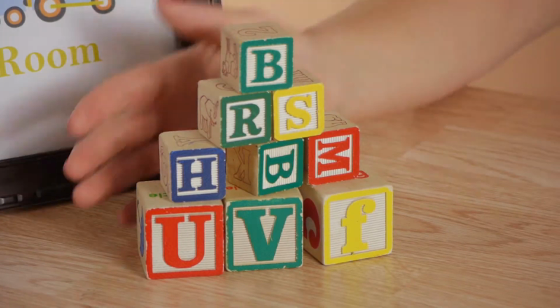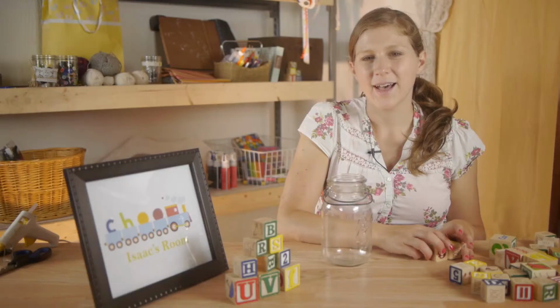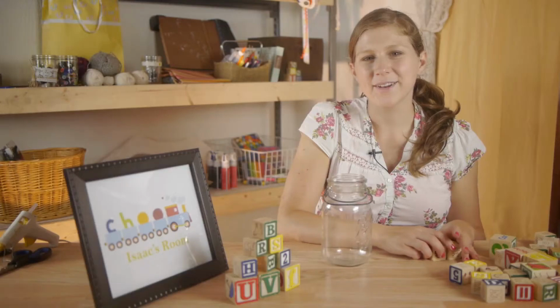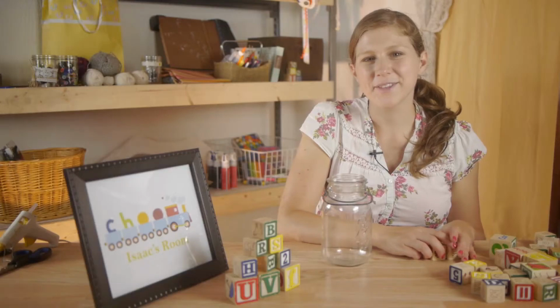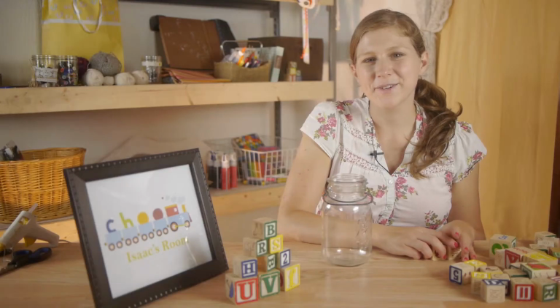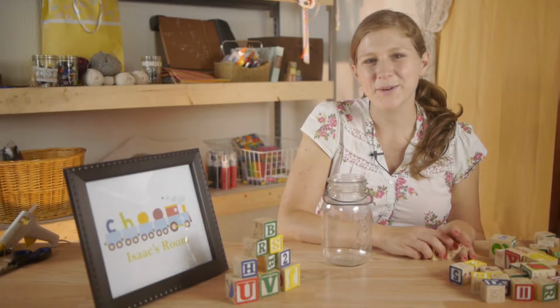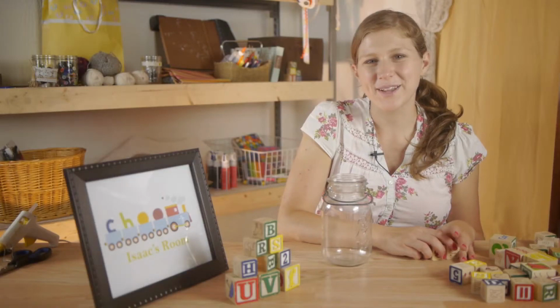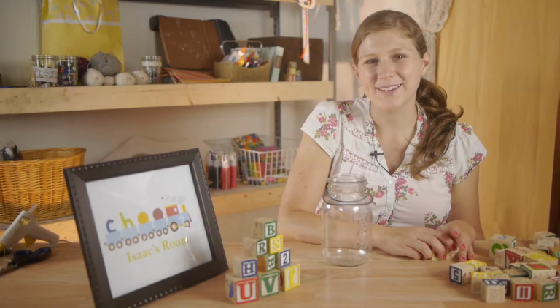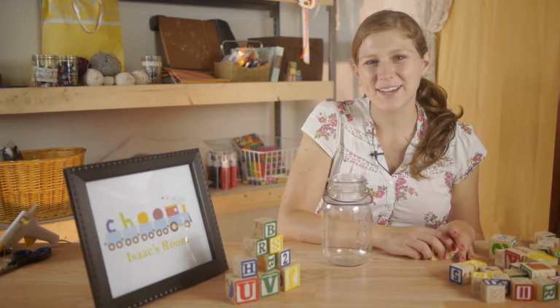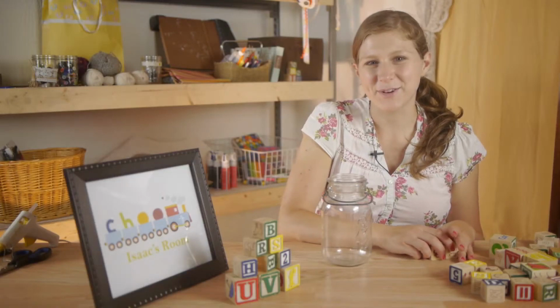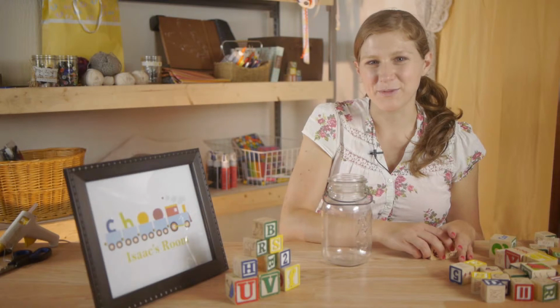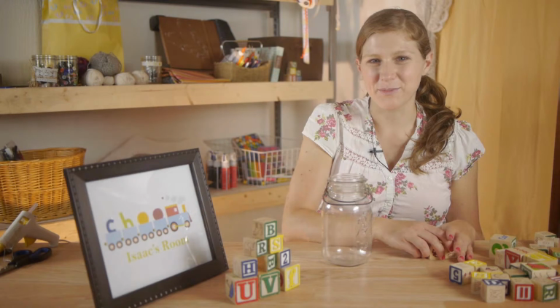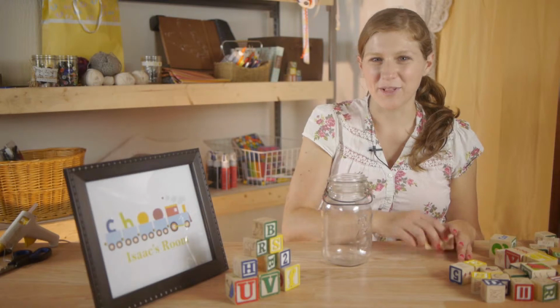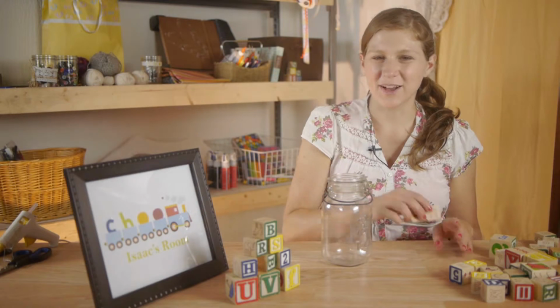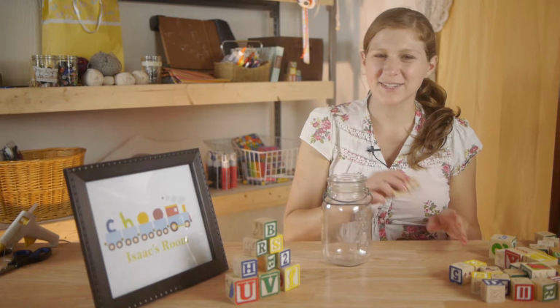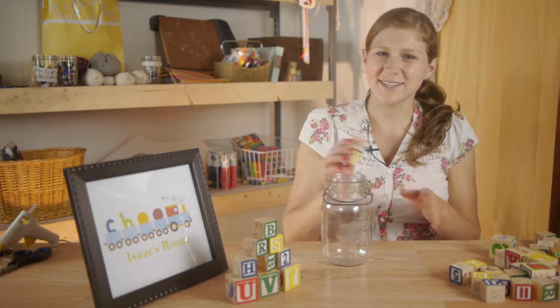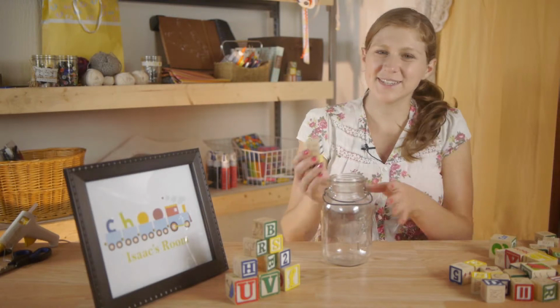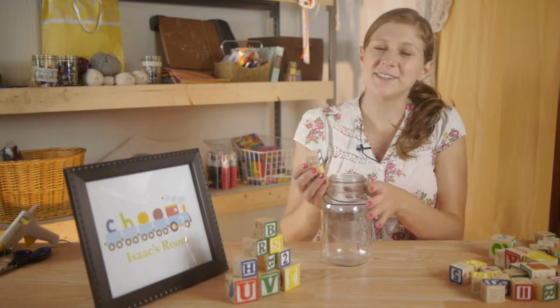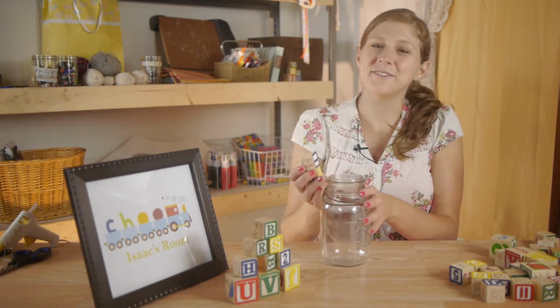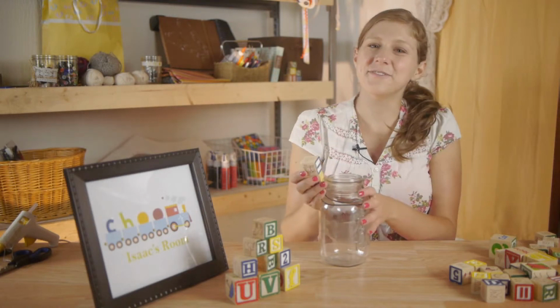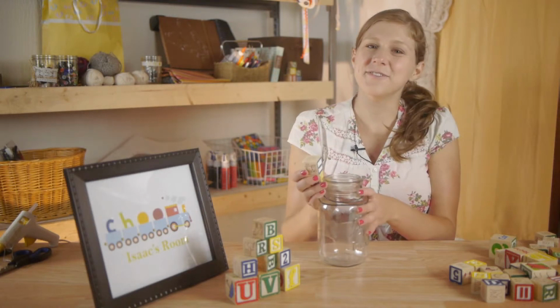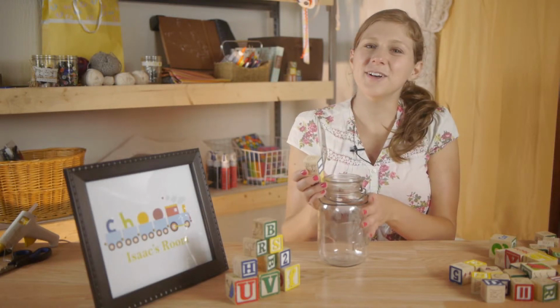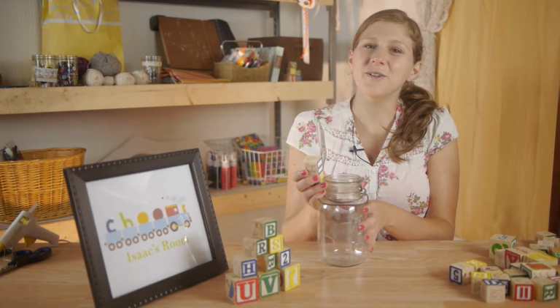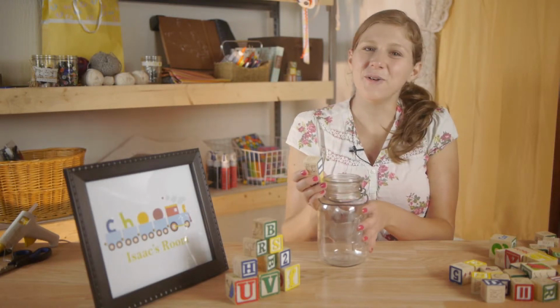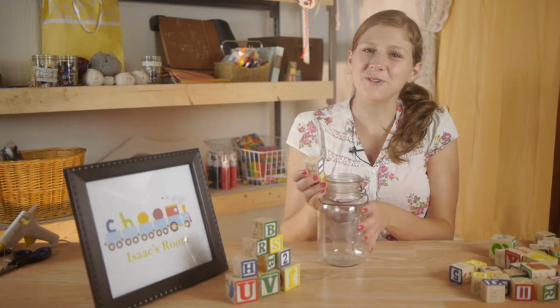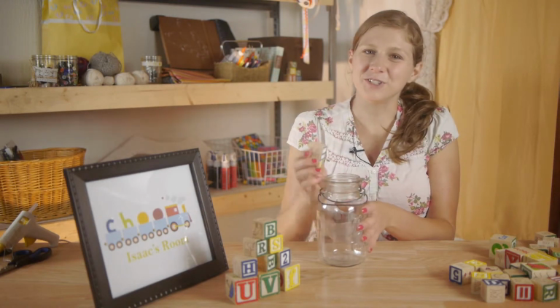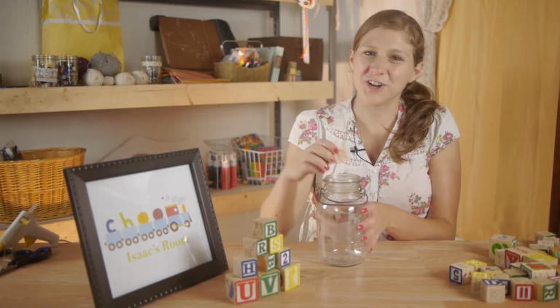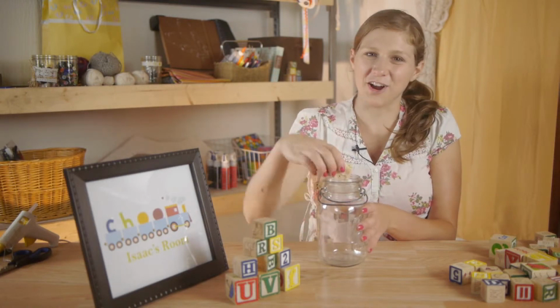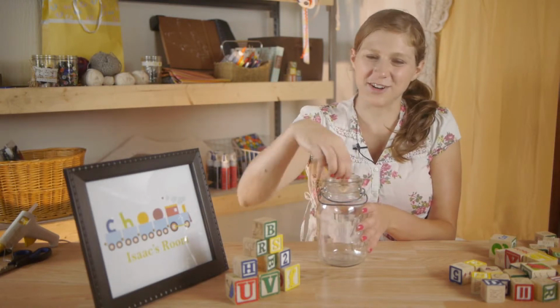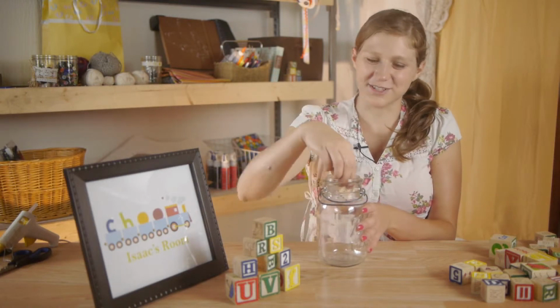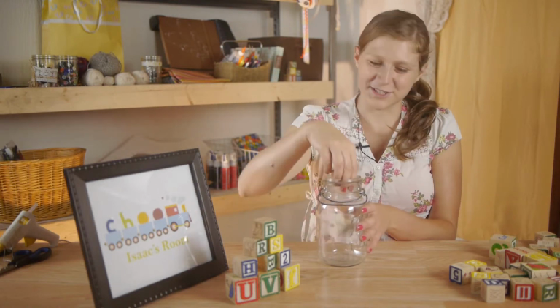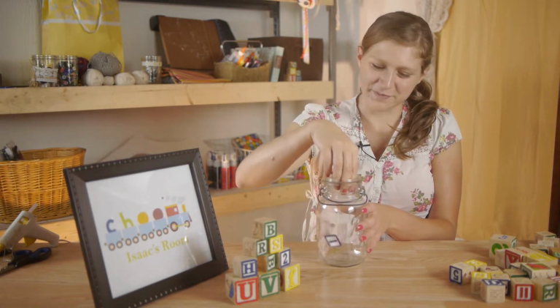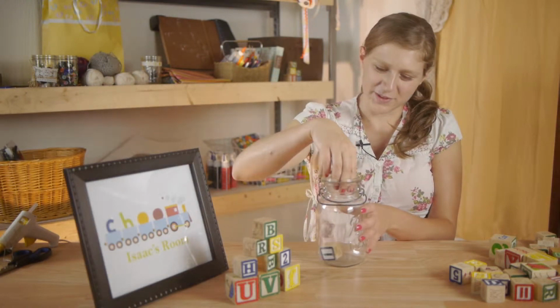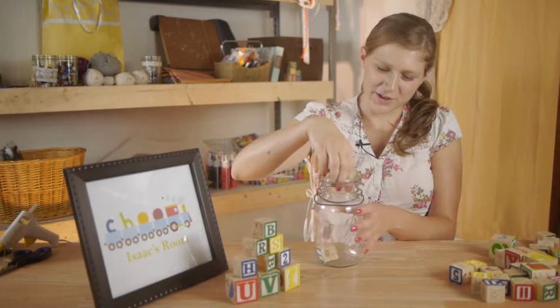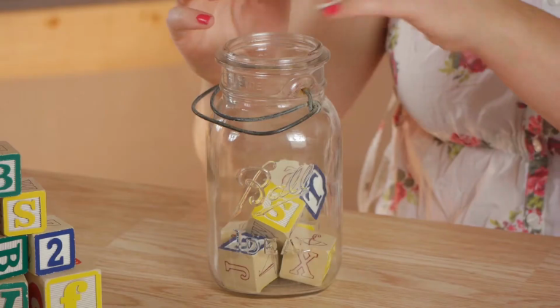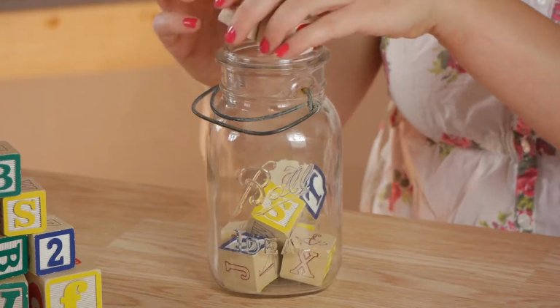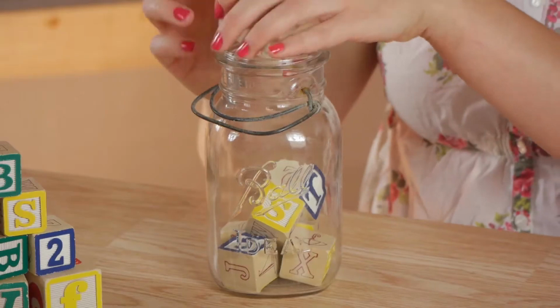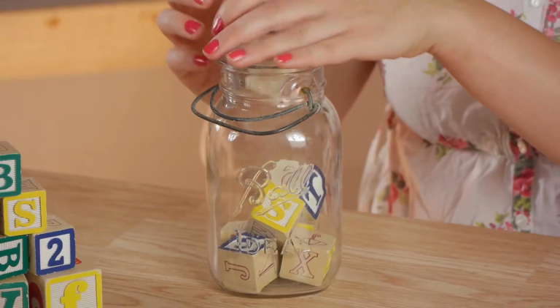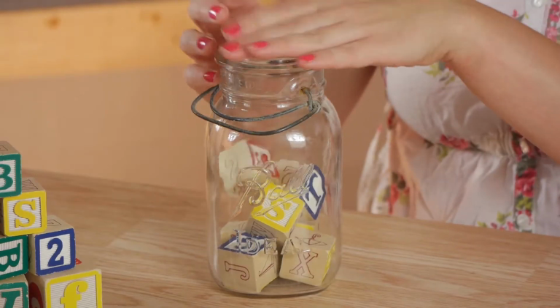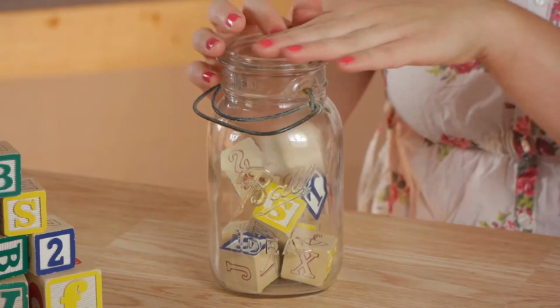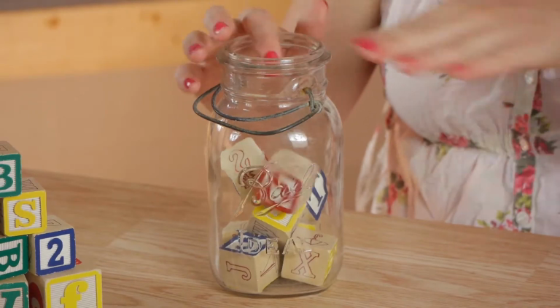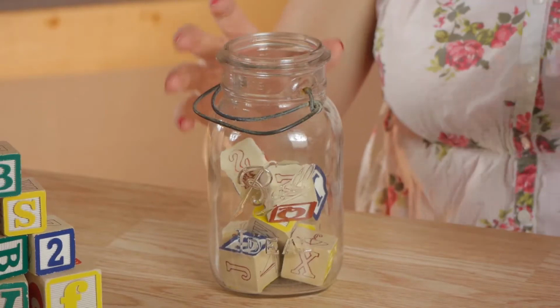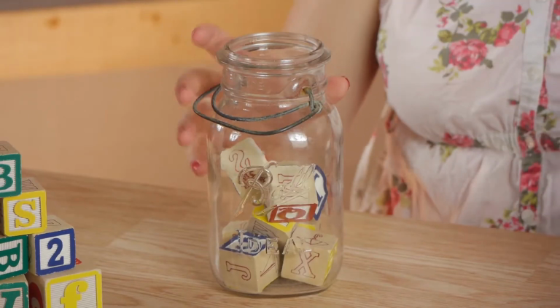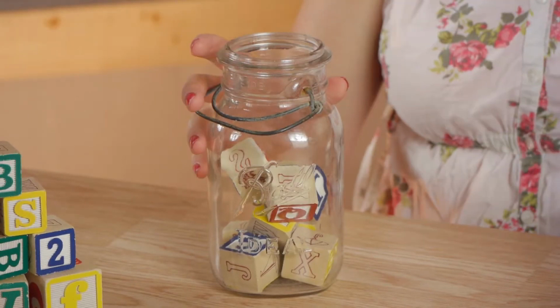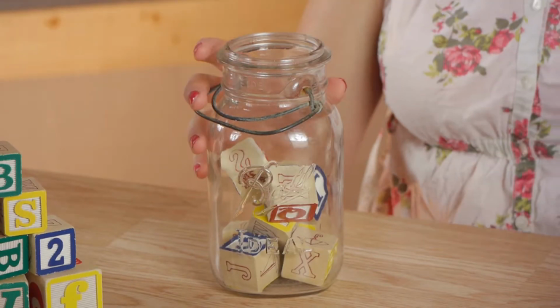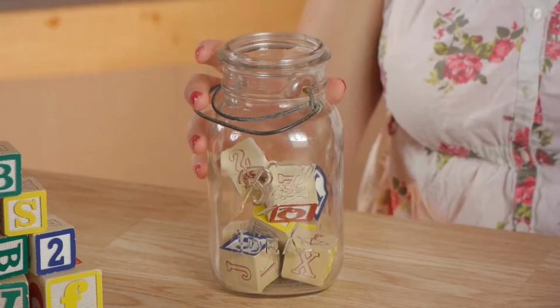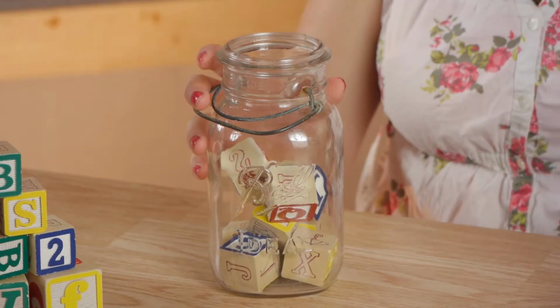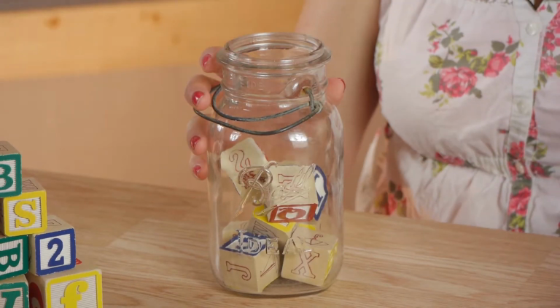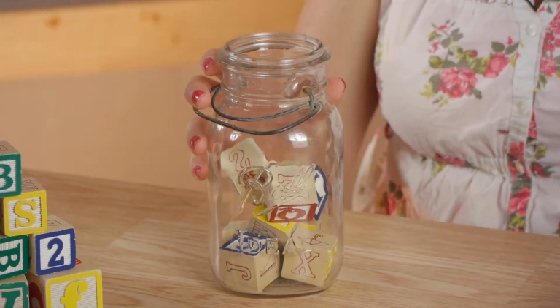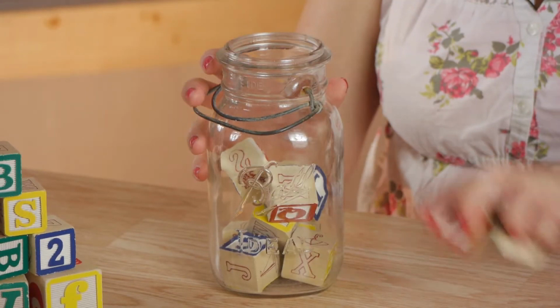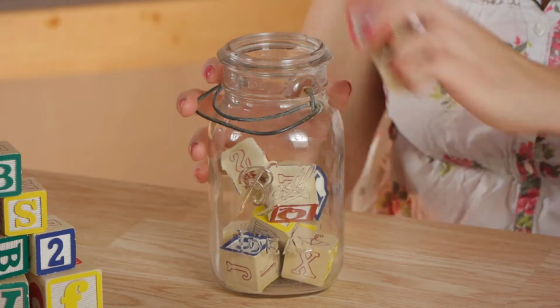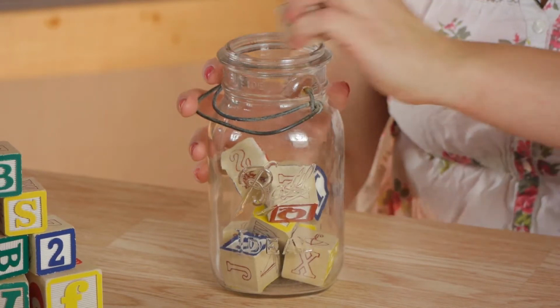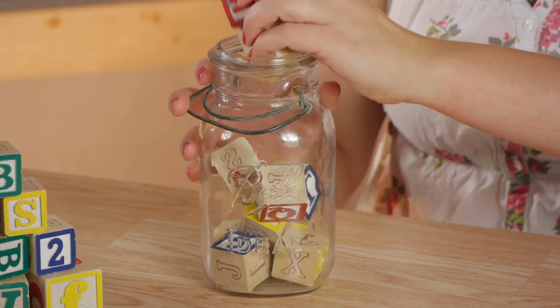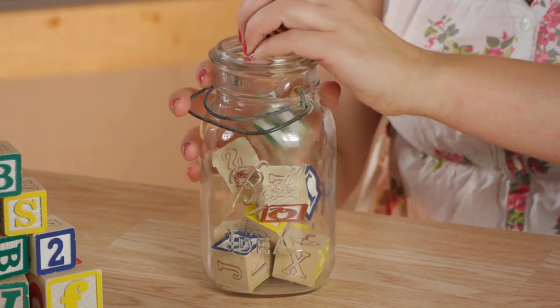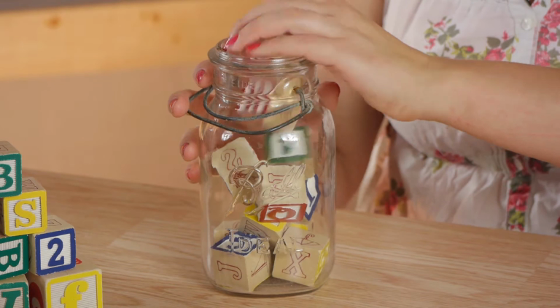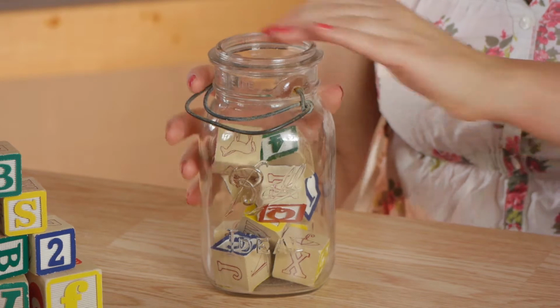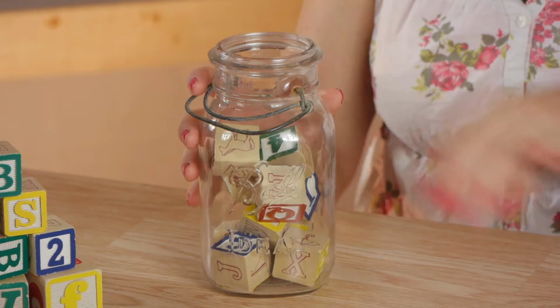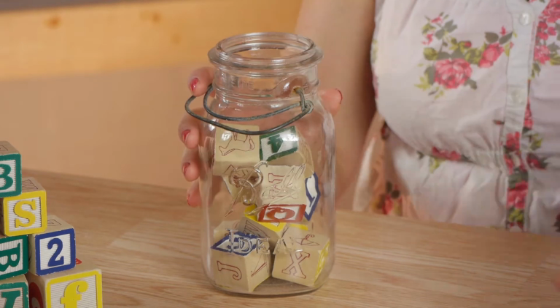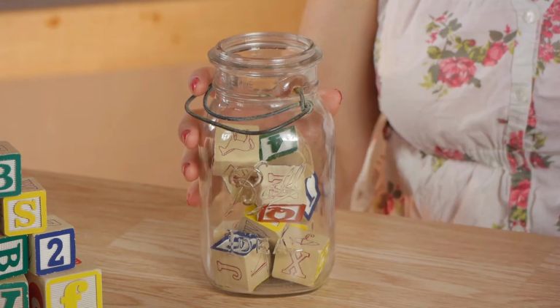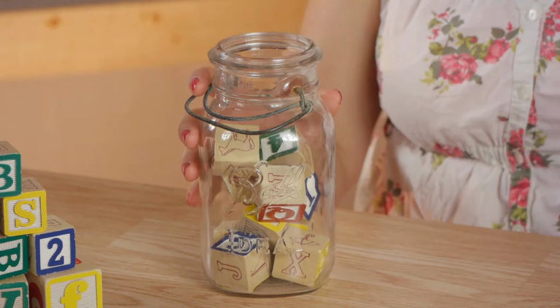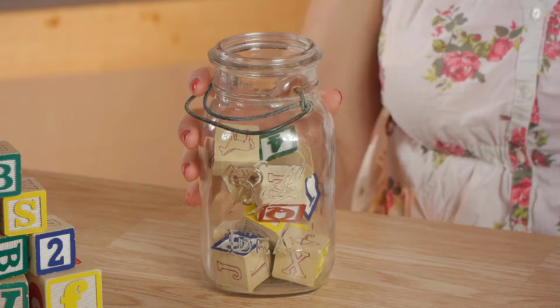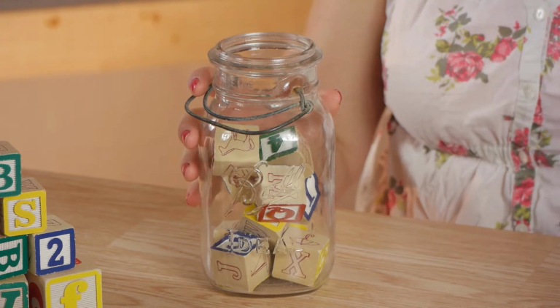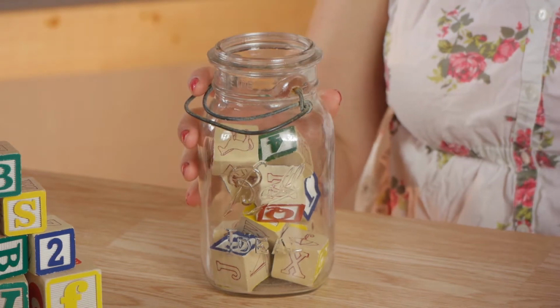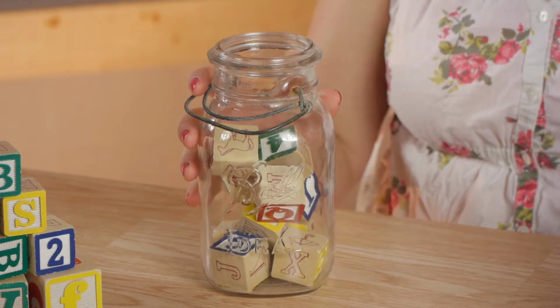Another great way to decorate with blocks is to fill old jars. Placing them in here gives interesting texture and color to the room.